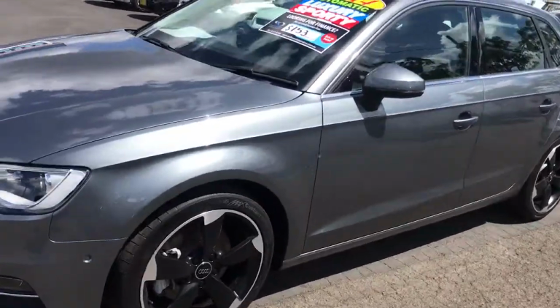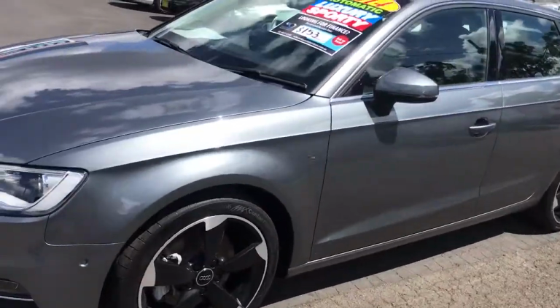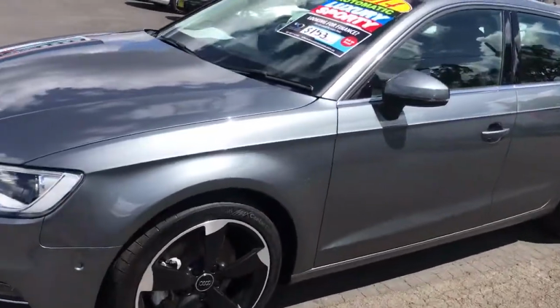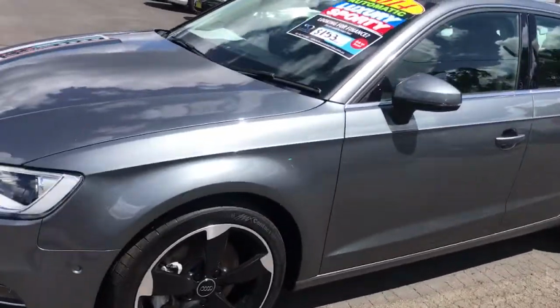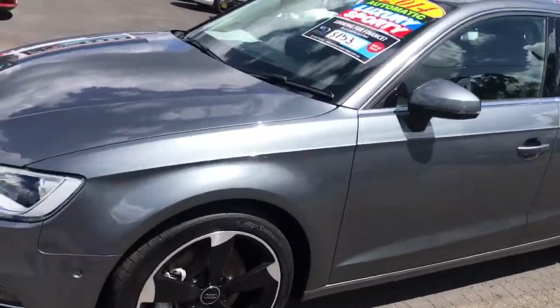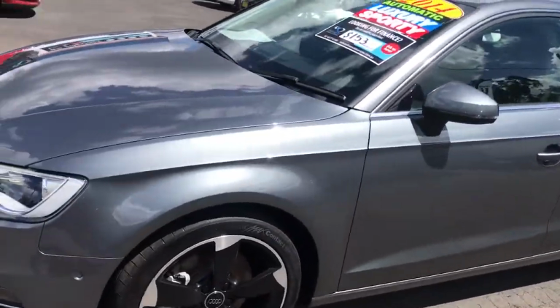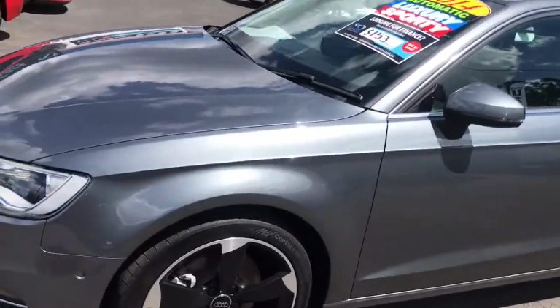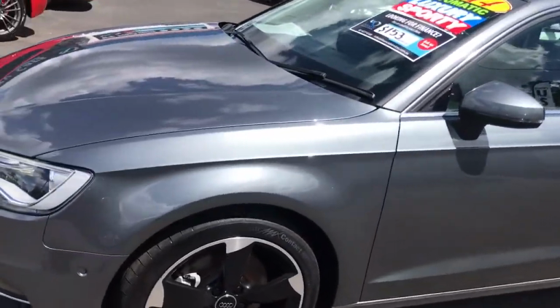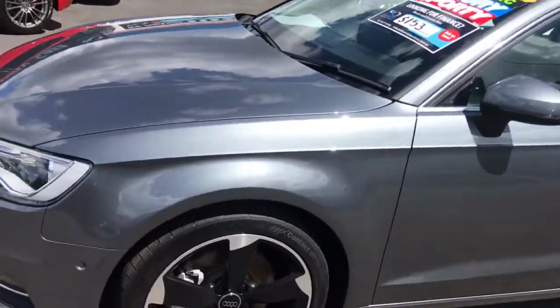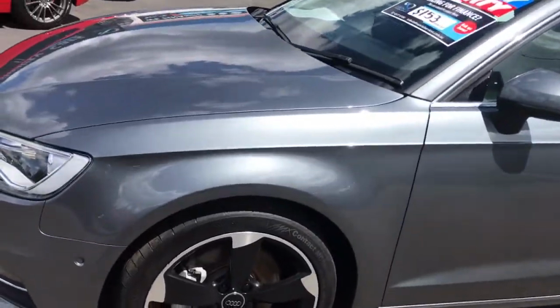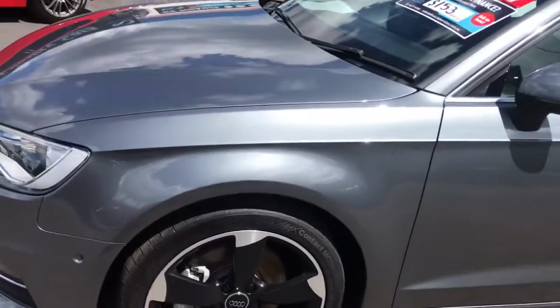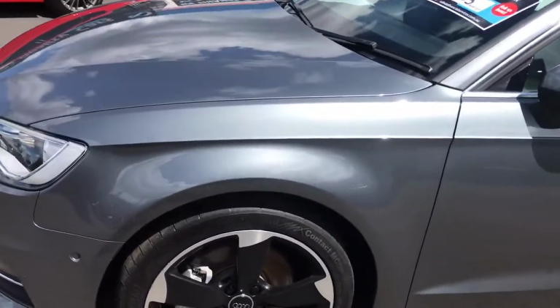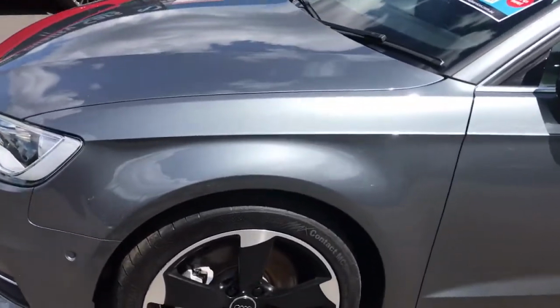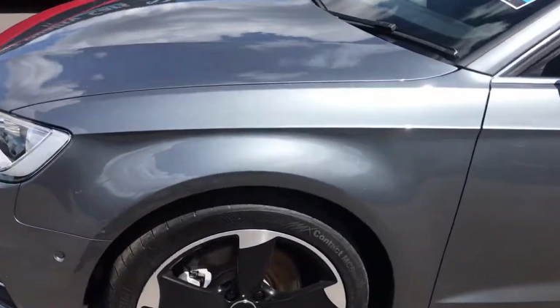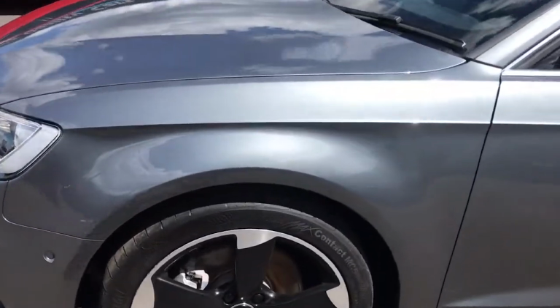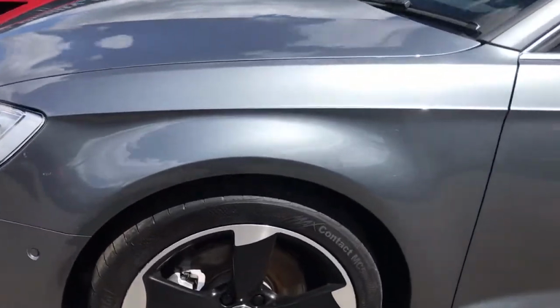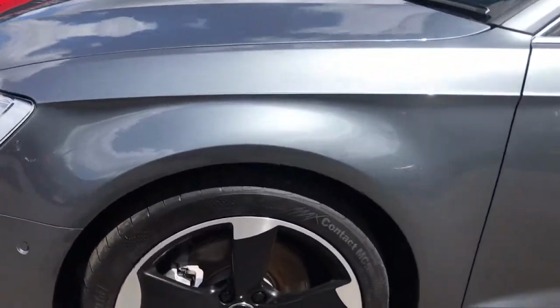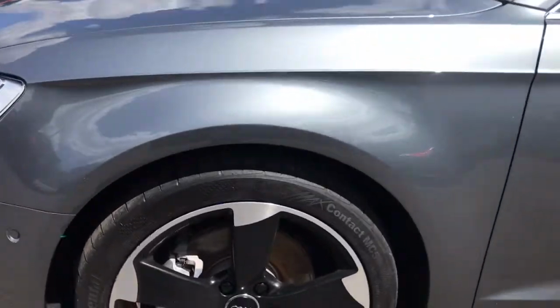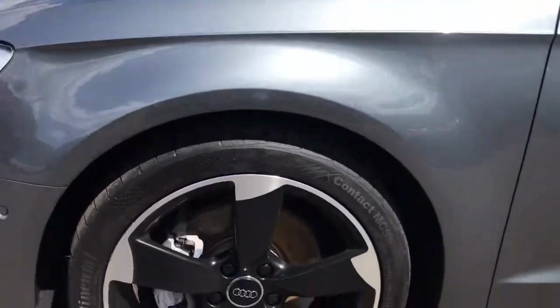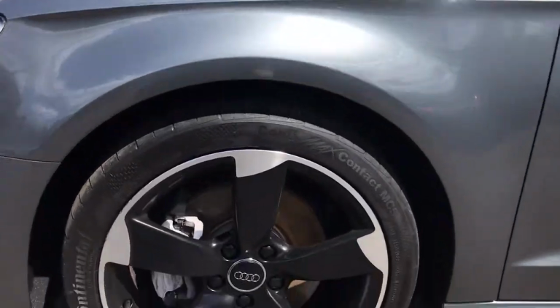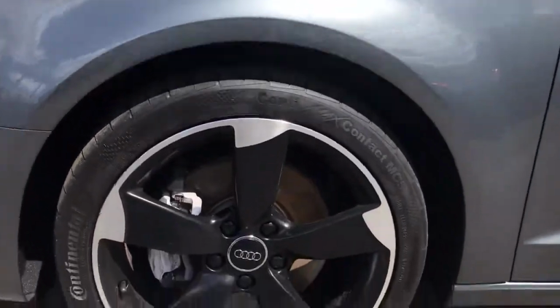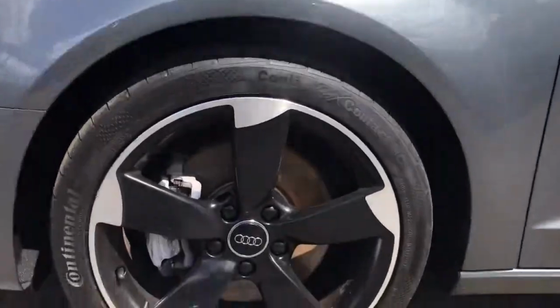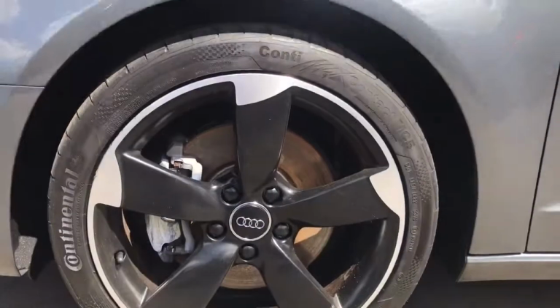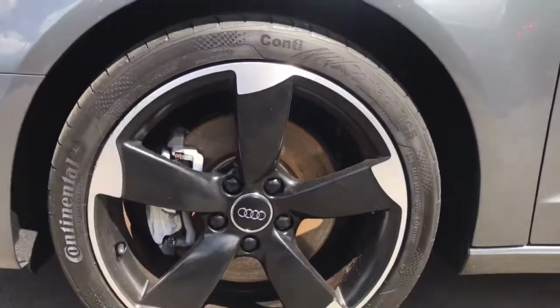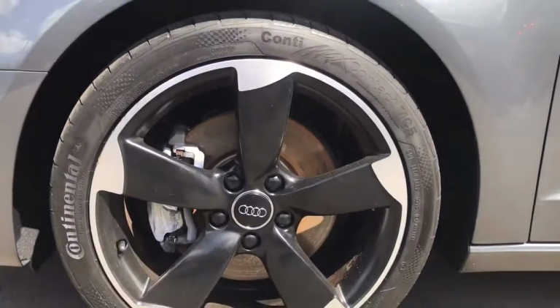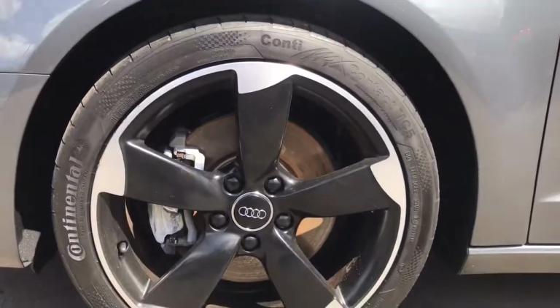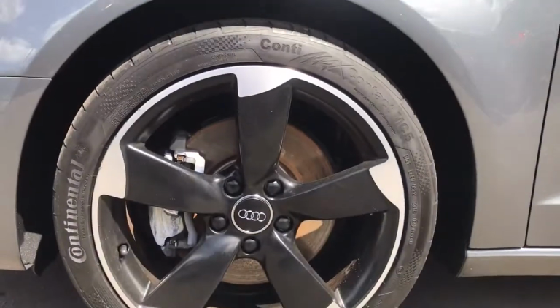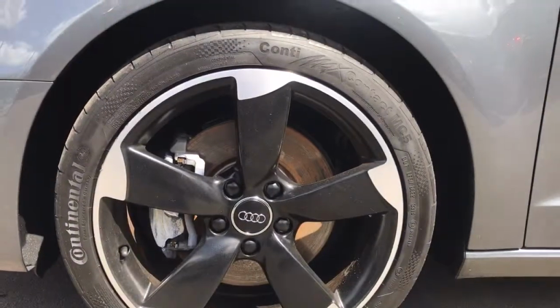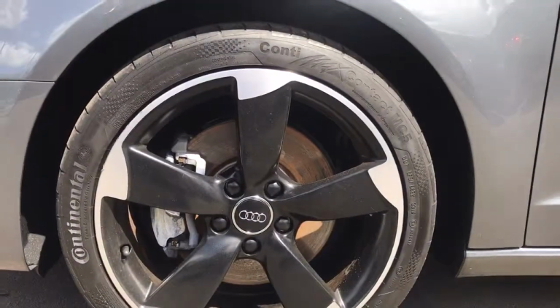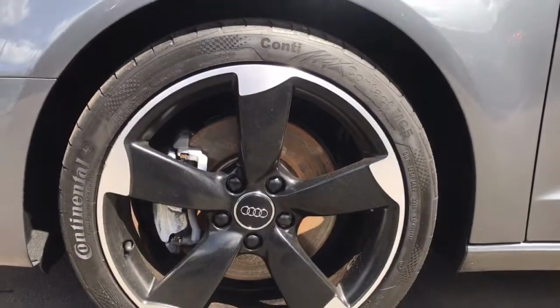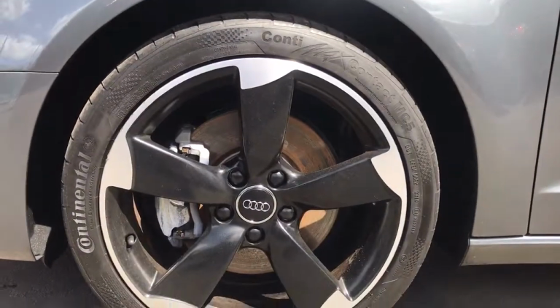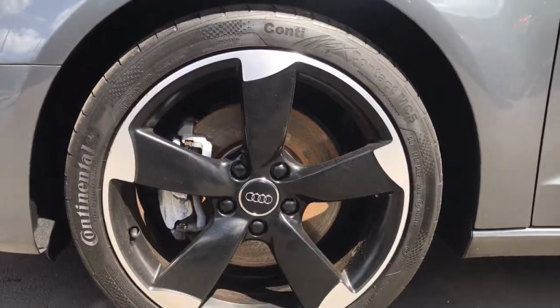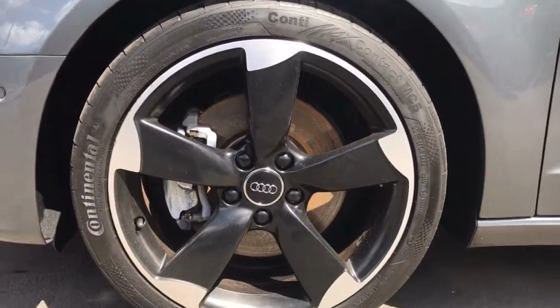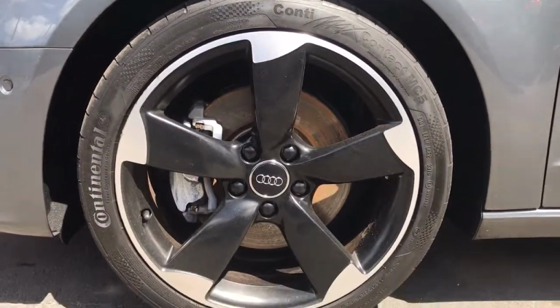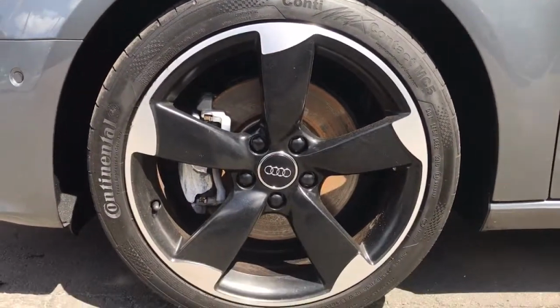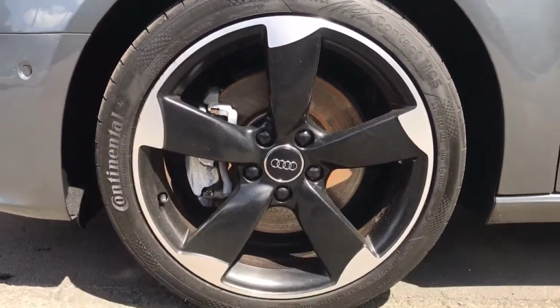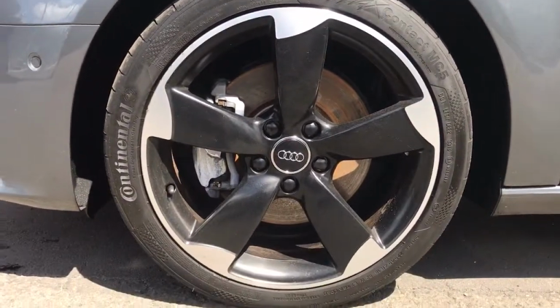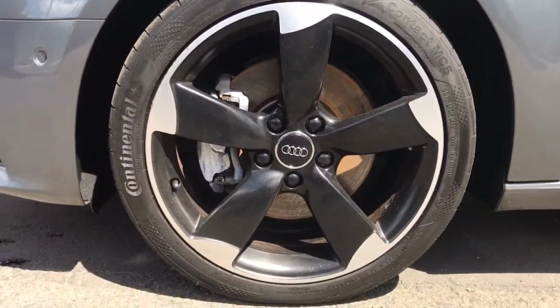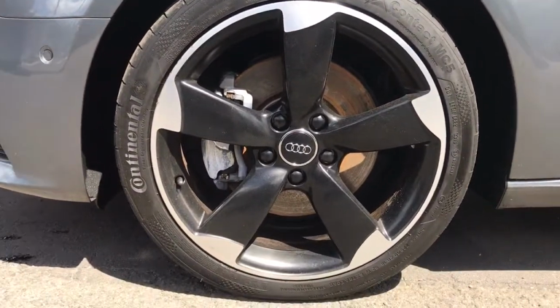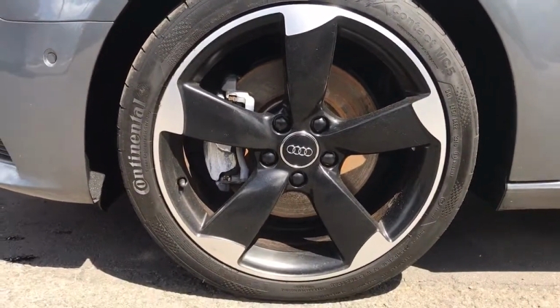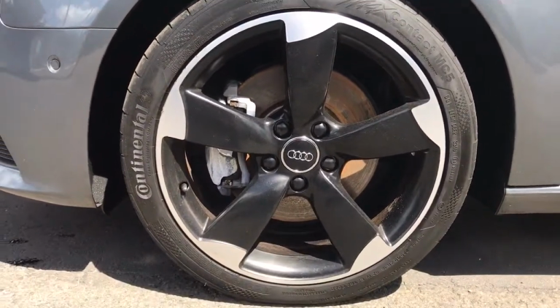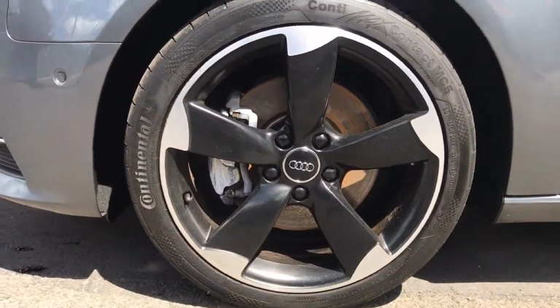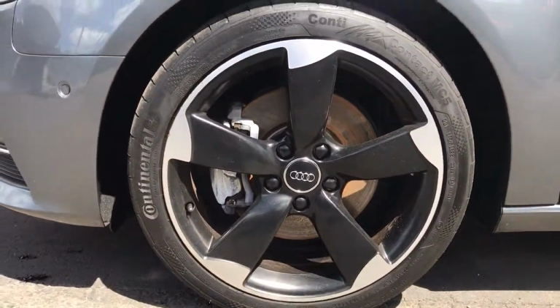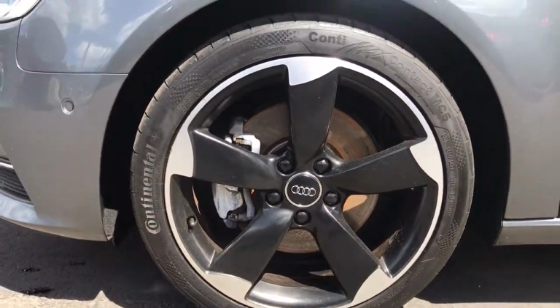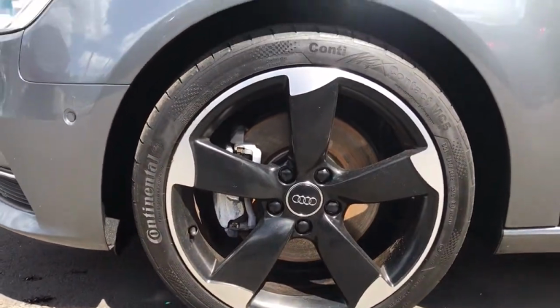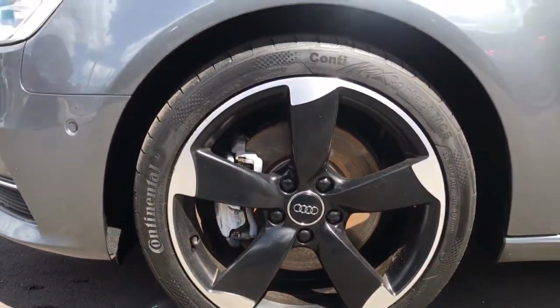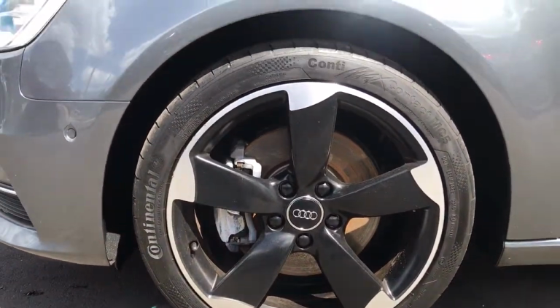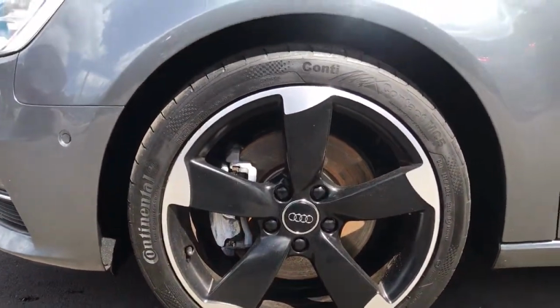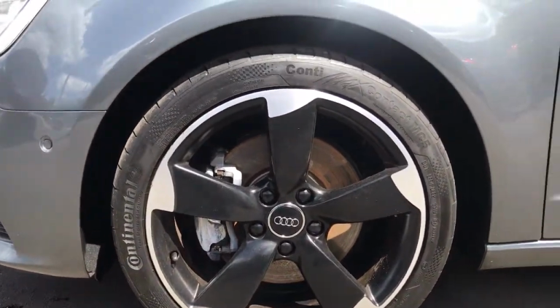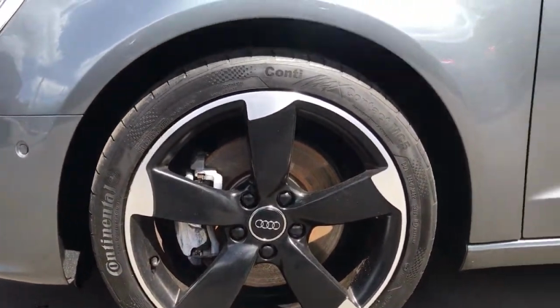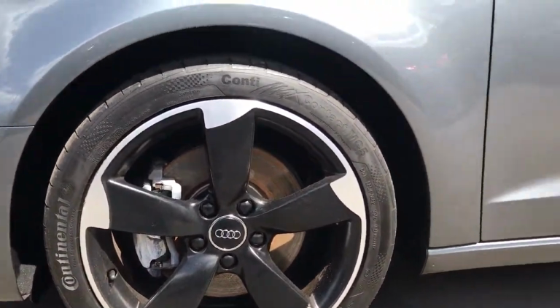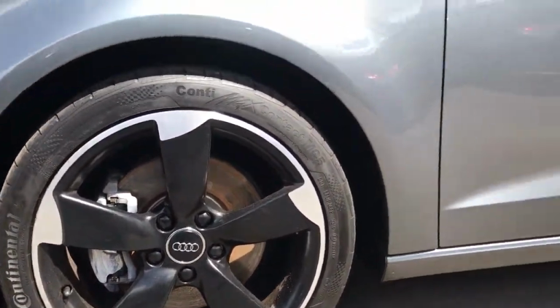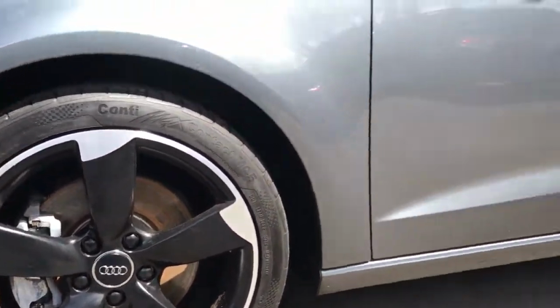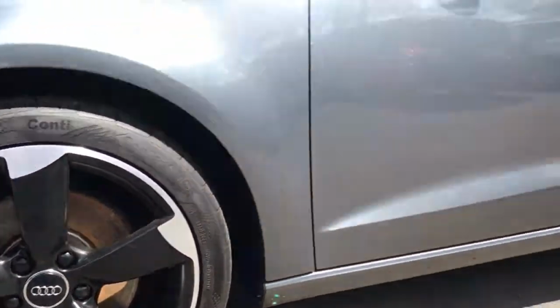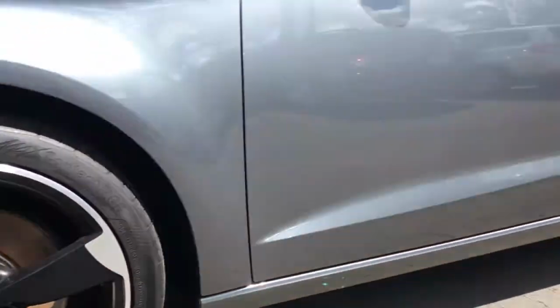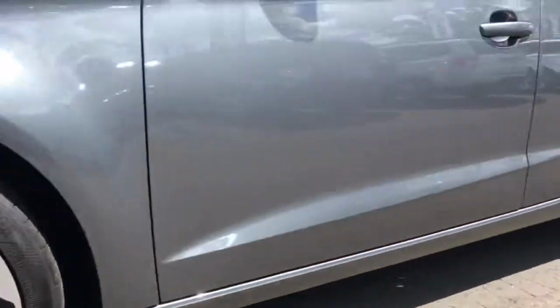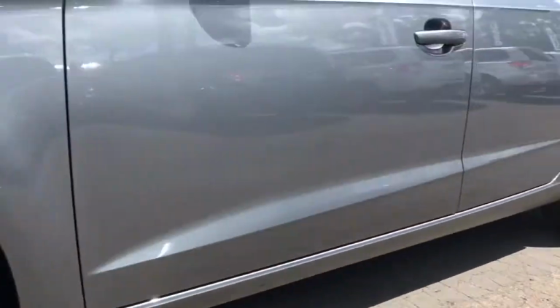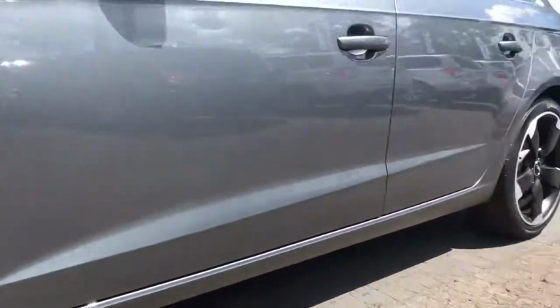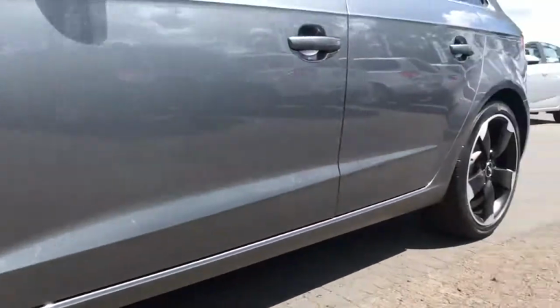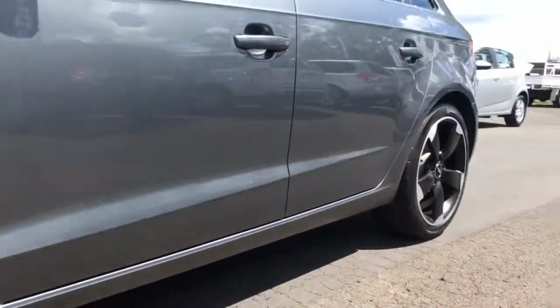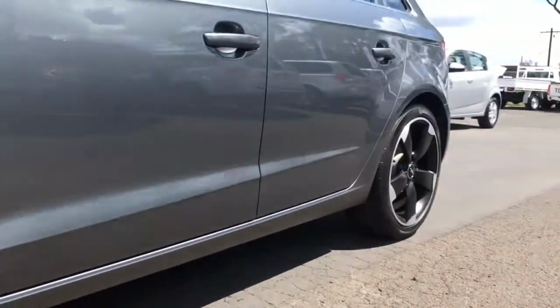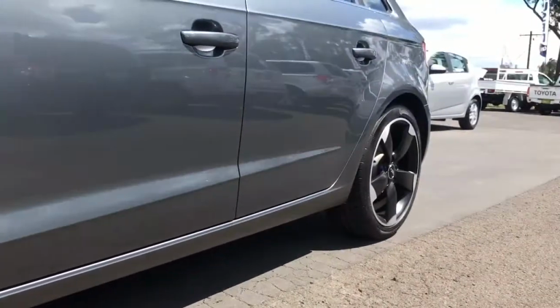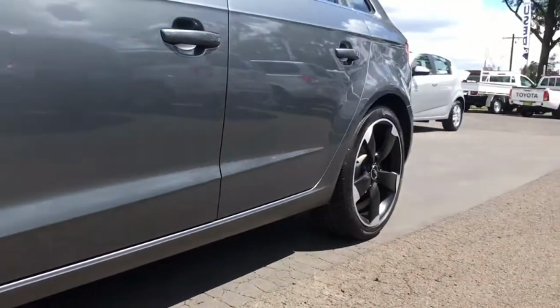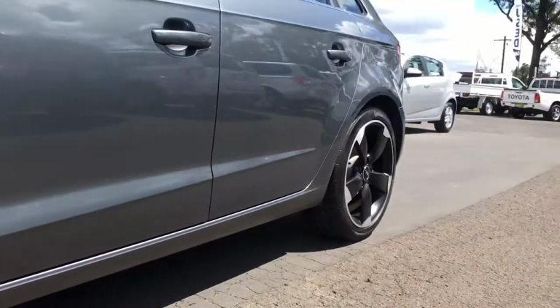These Quattro wheels look awesome. I believe they're 18 inch. They've got Continental tyres on them, front and rear.